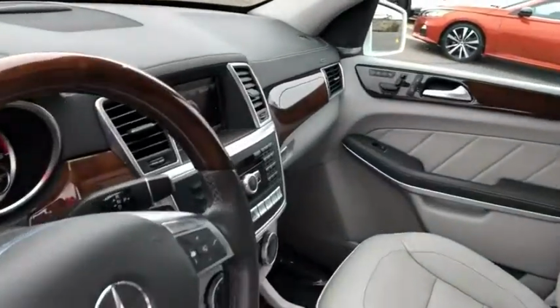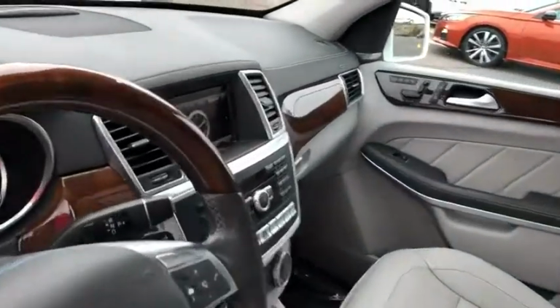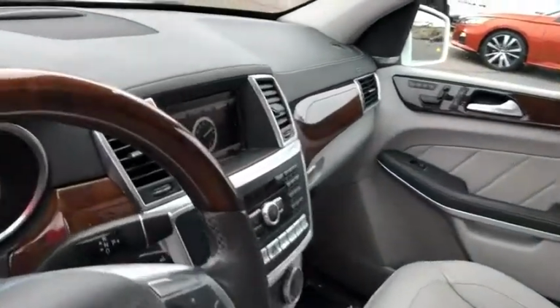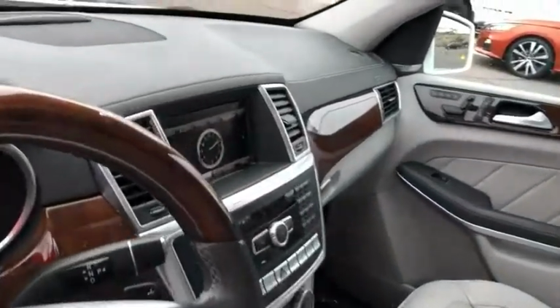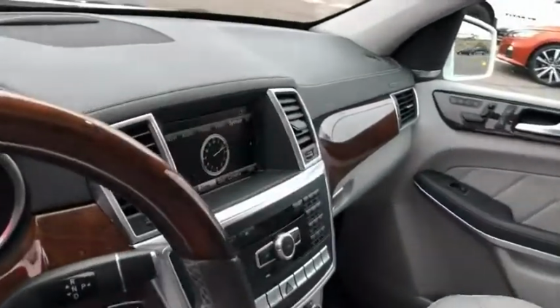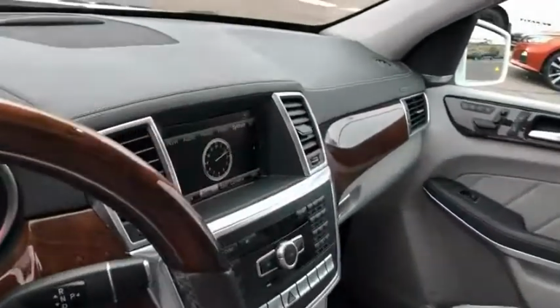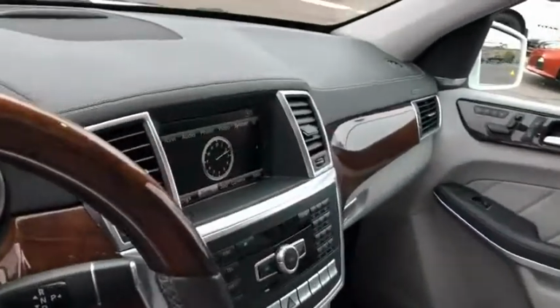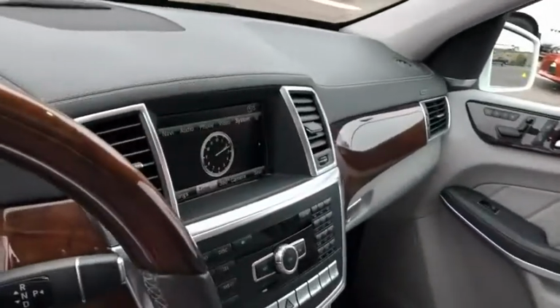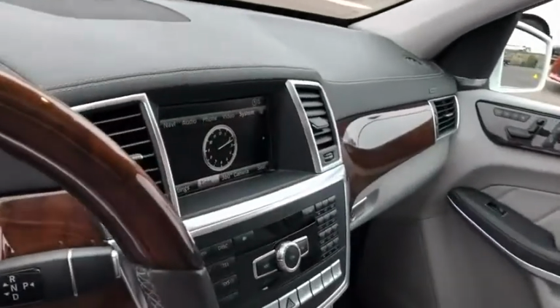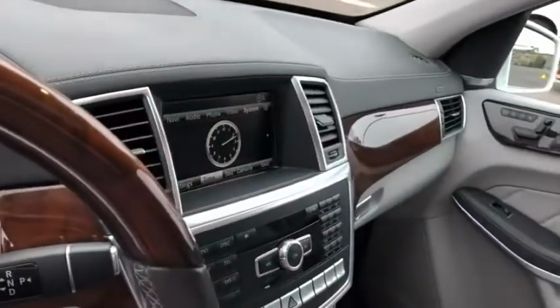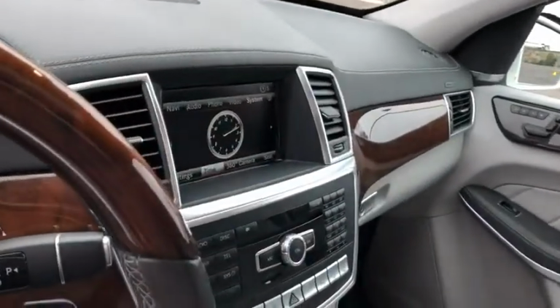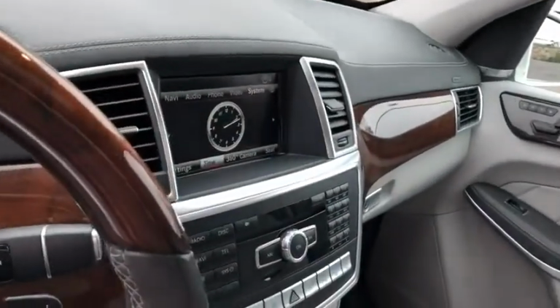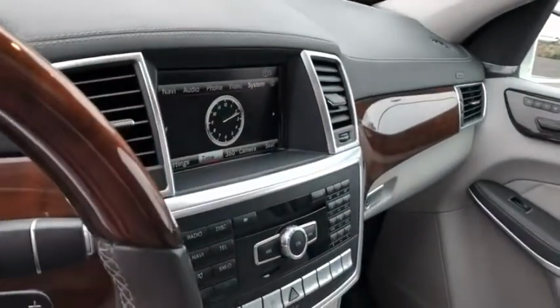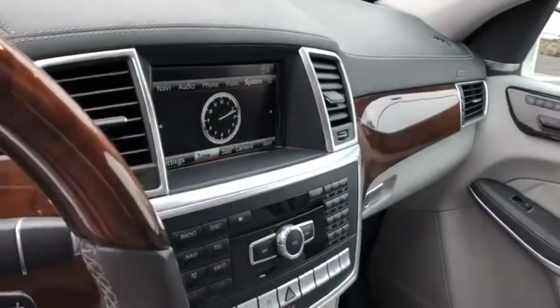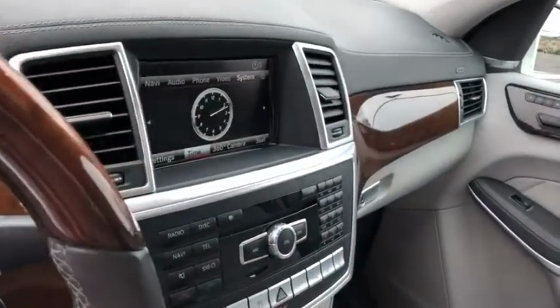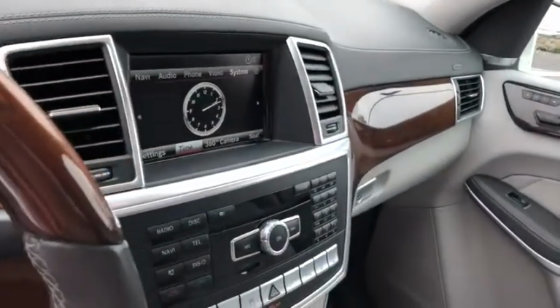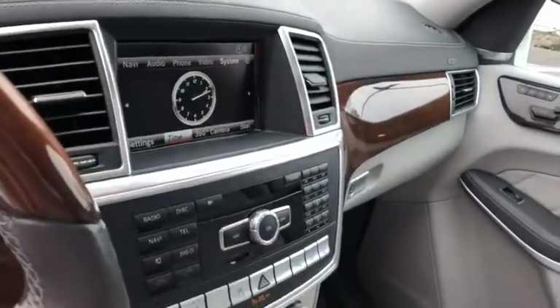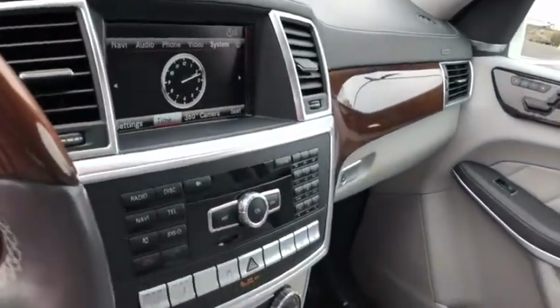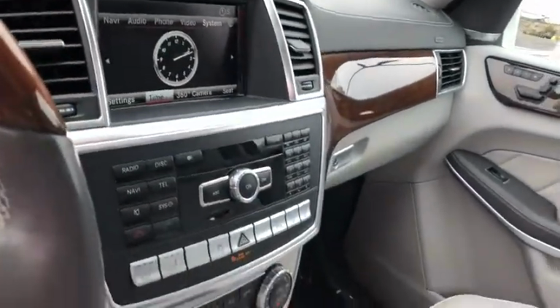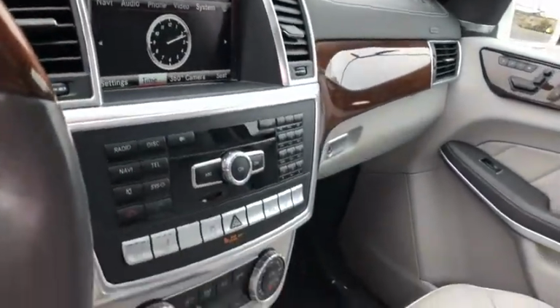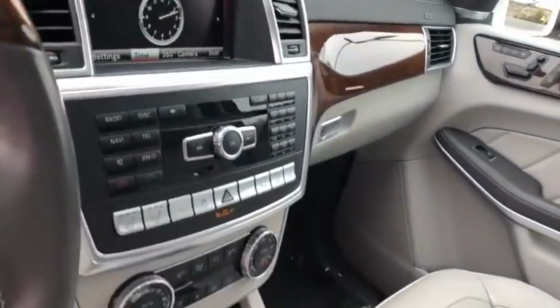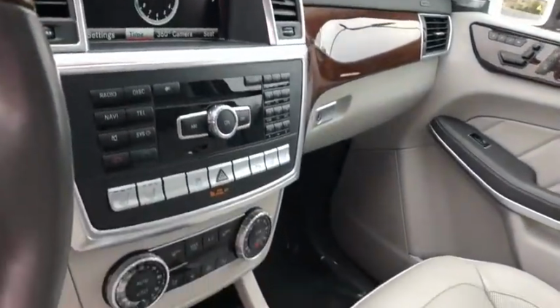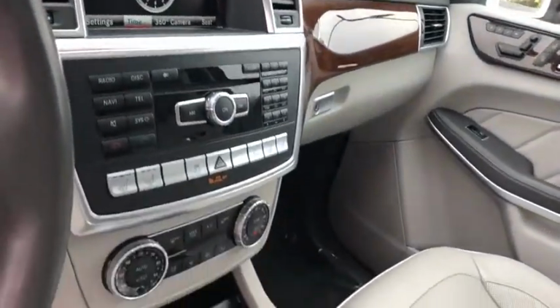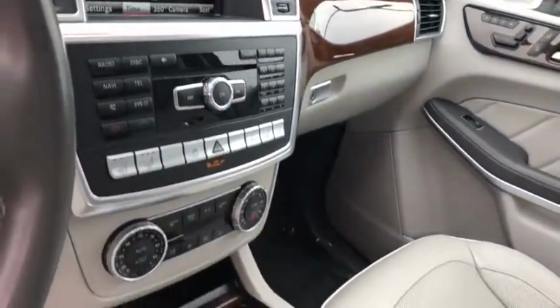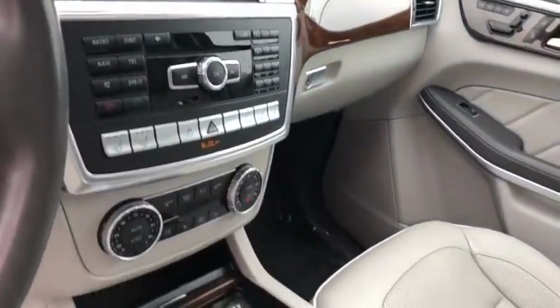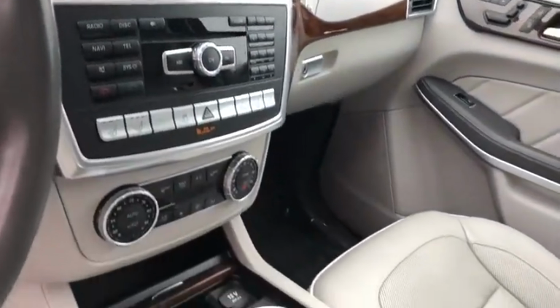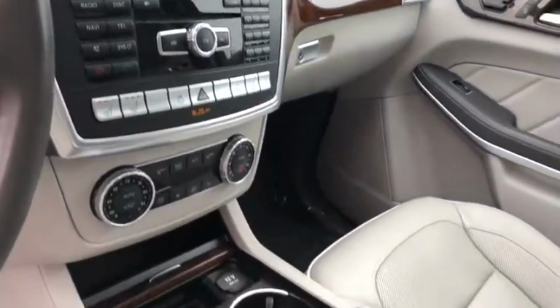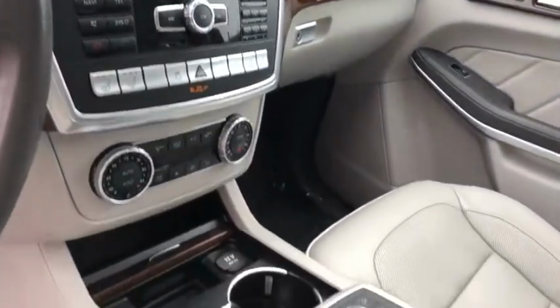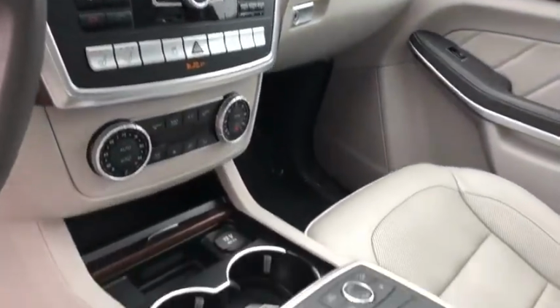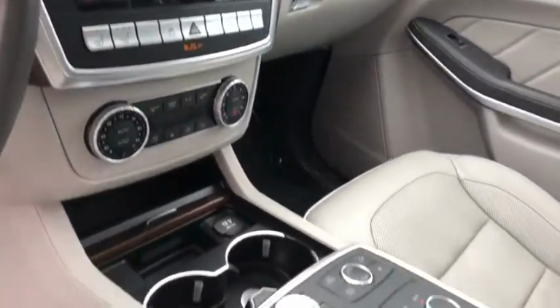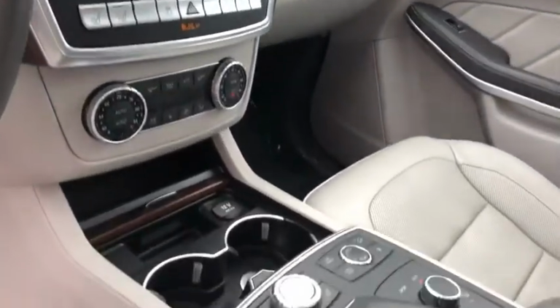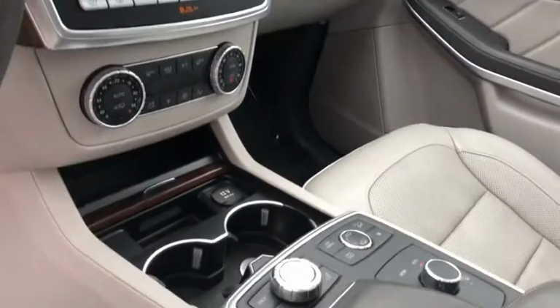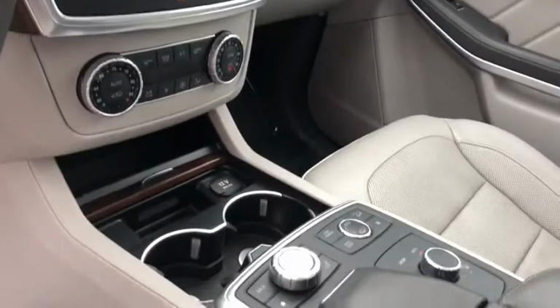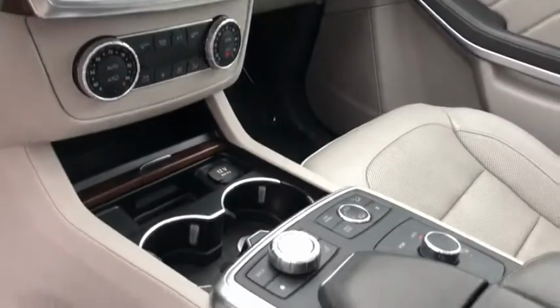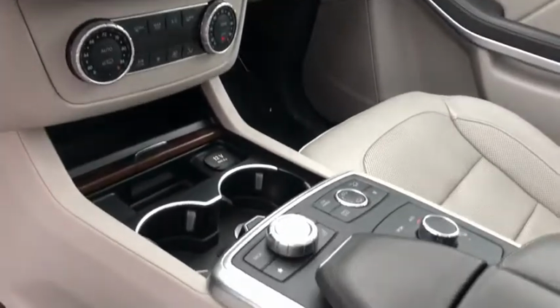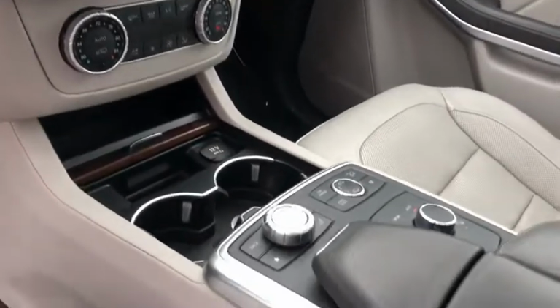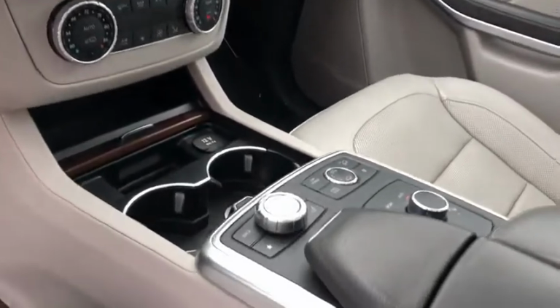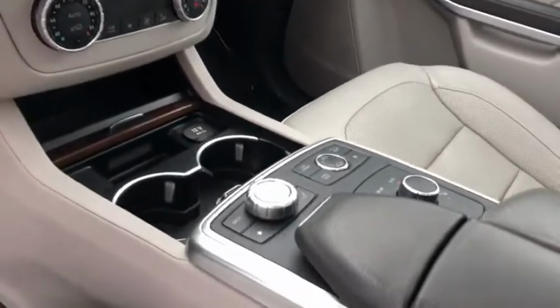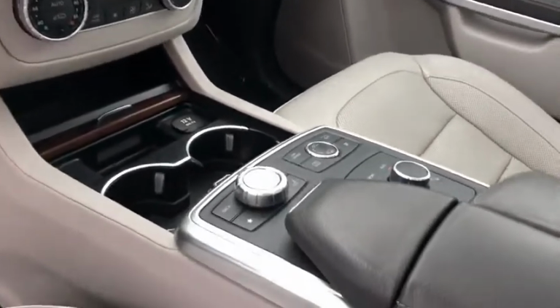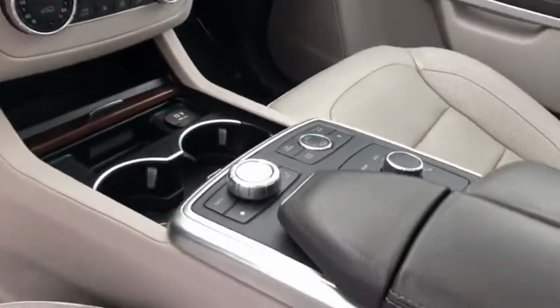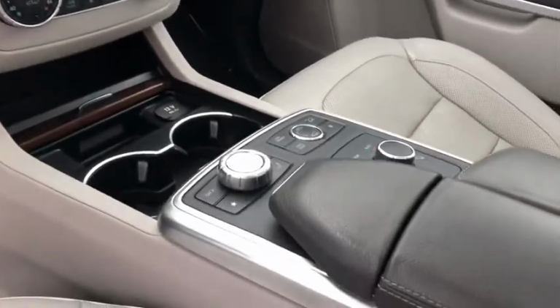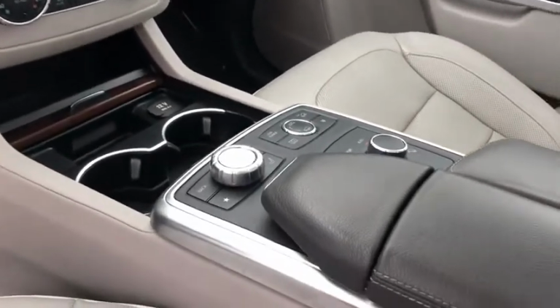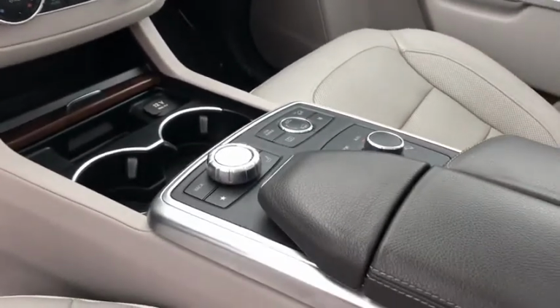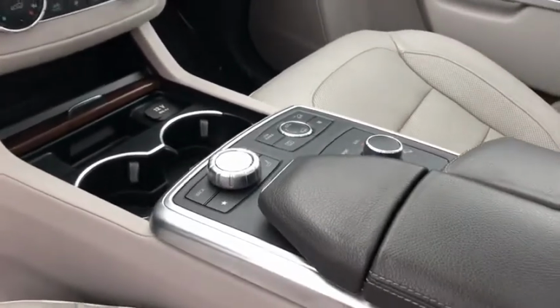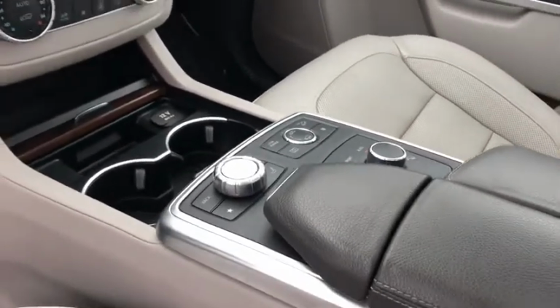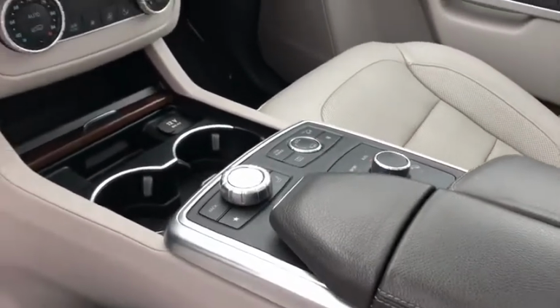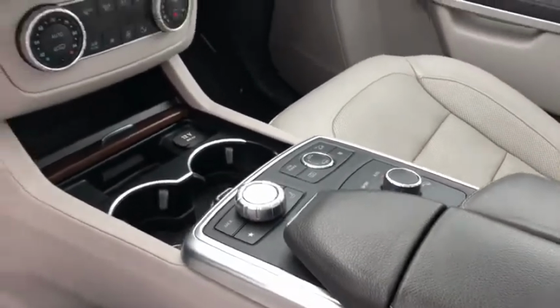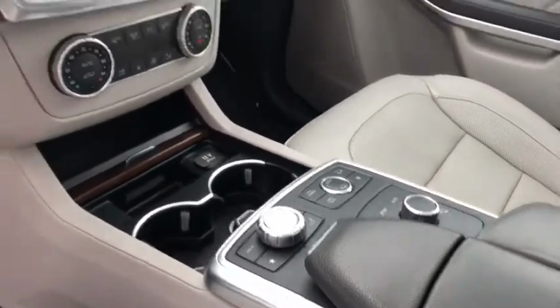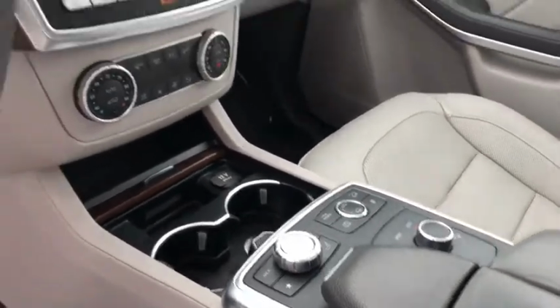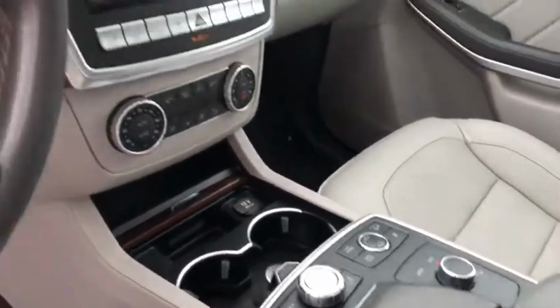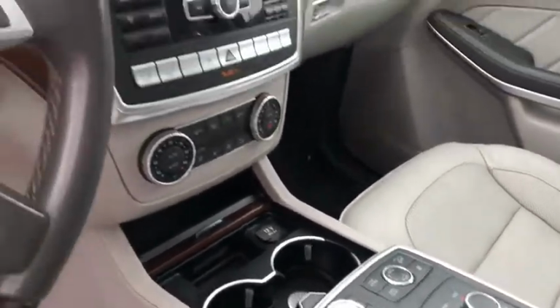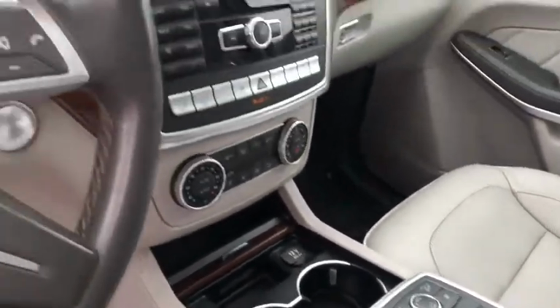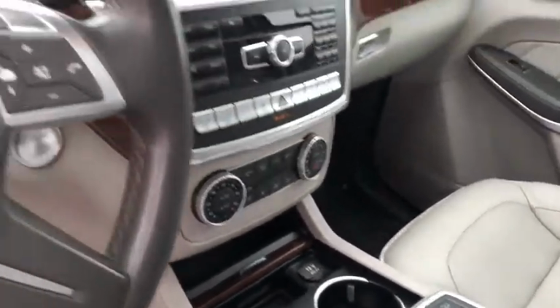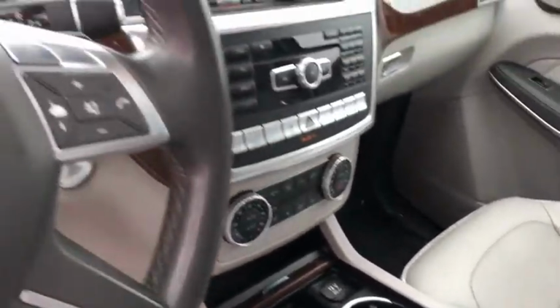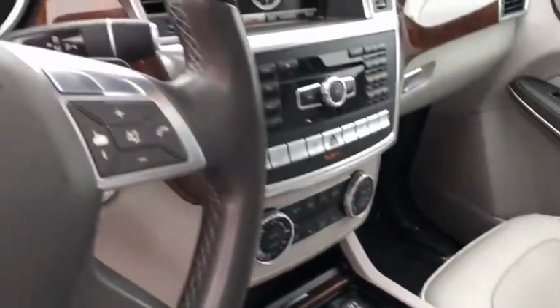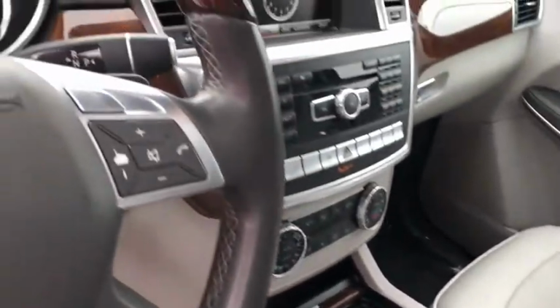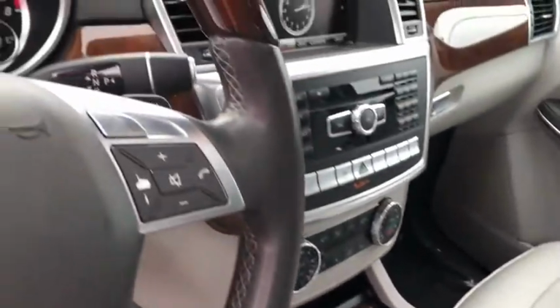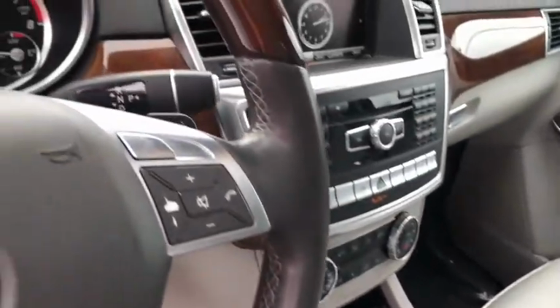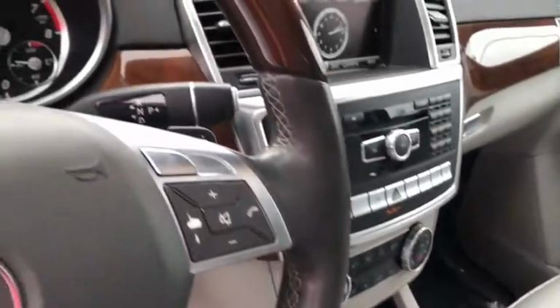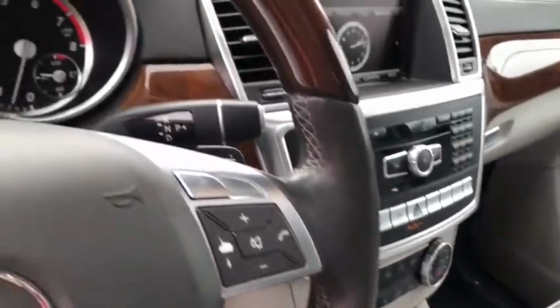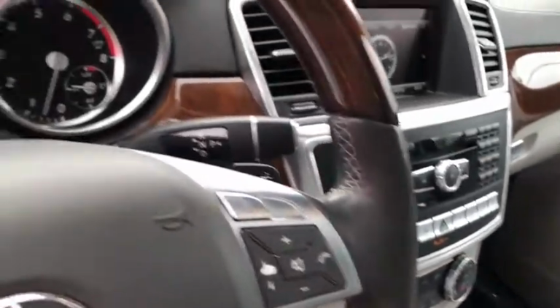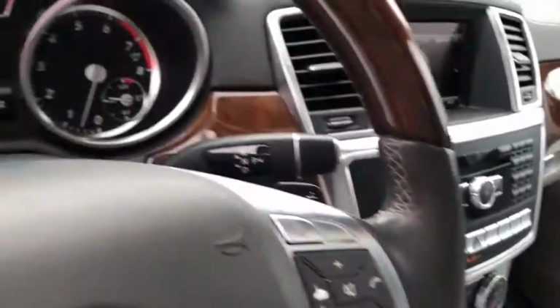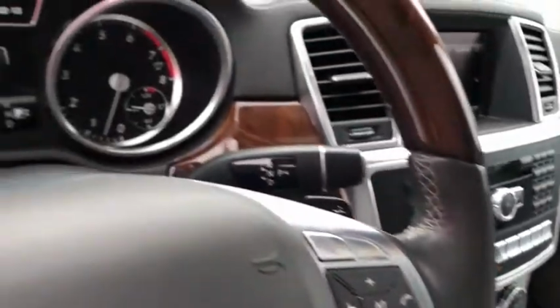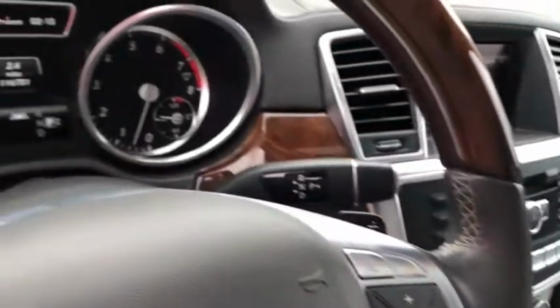Searching for a dependable vehicle that looks great, too? You found it, so stop in today. Nobody tops a Pinnacle deal. Nobody.